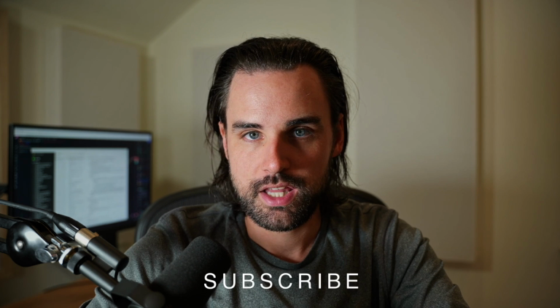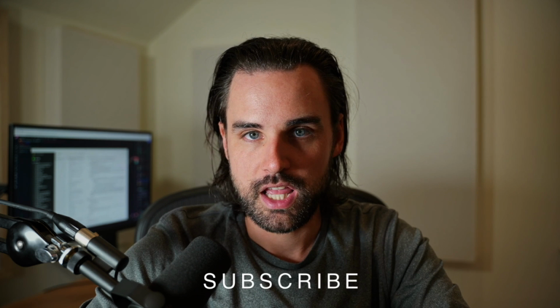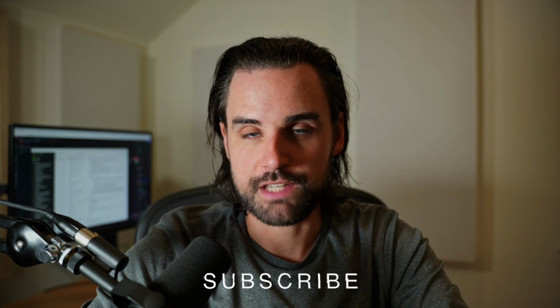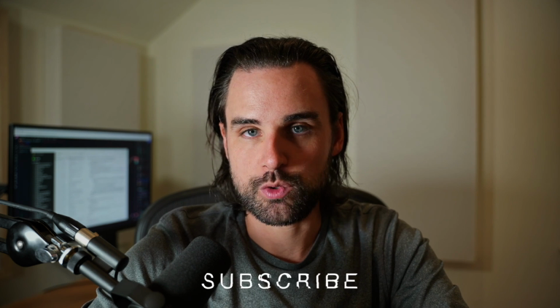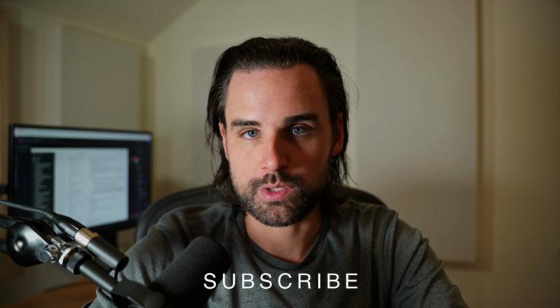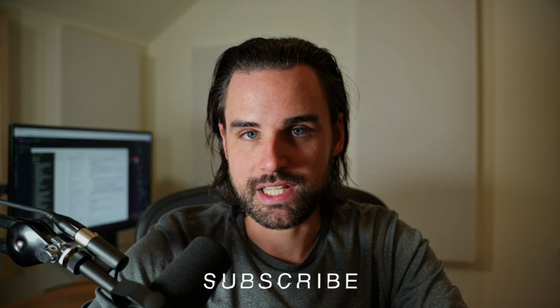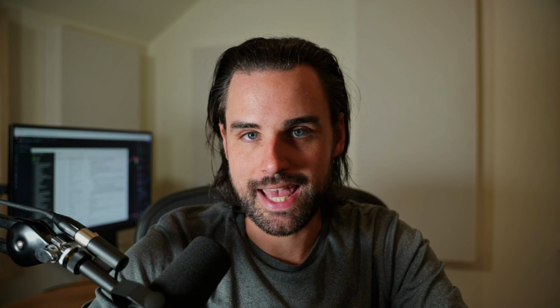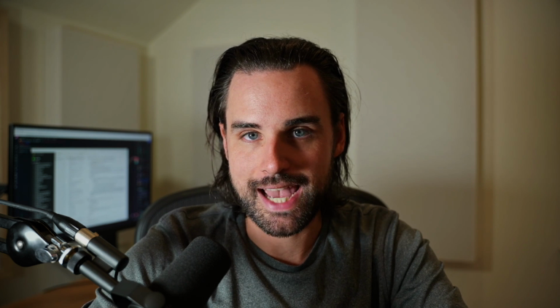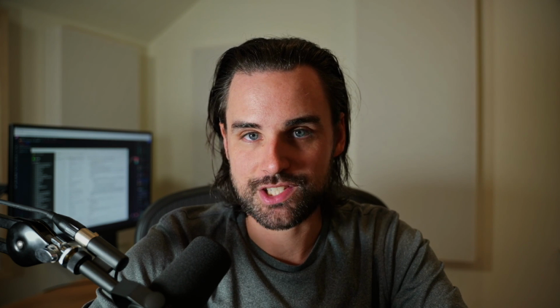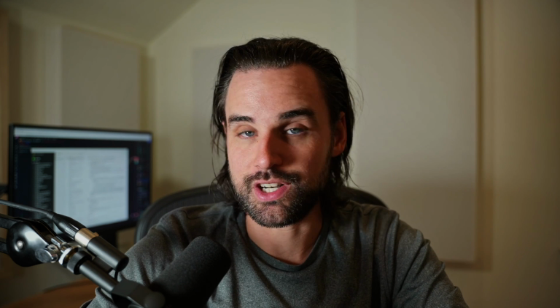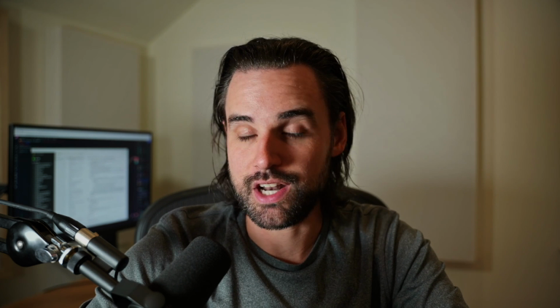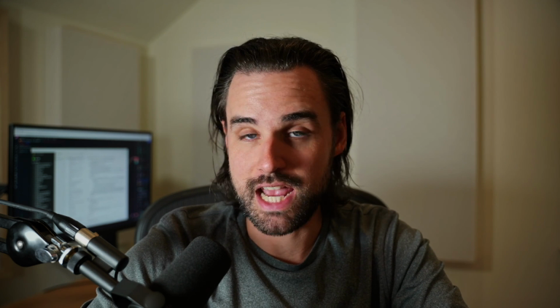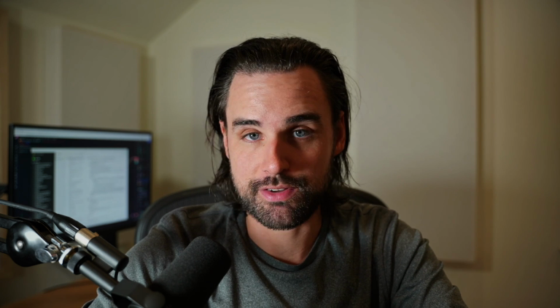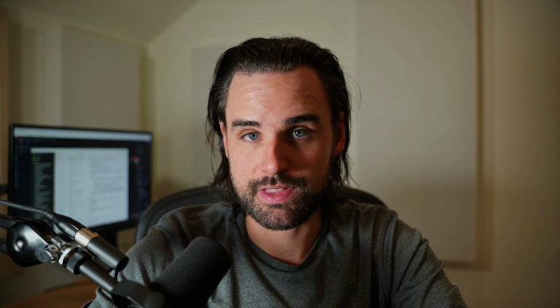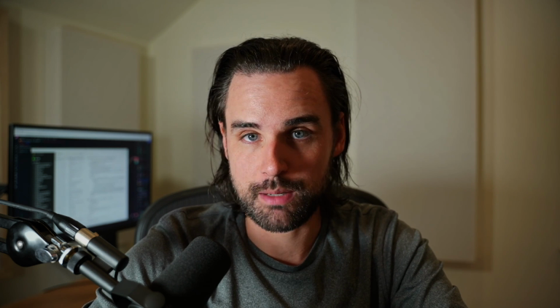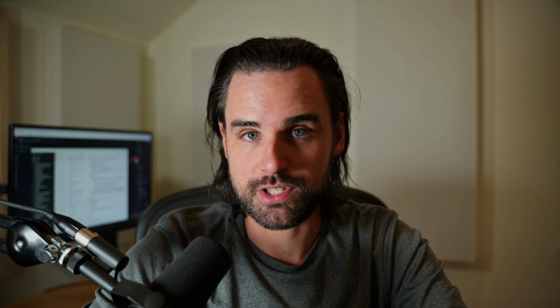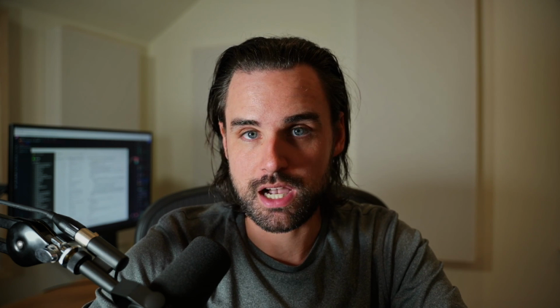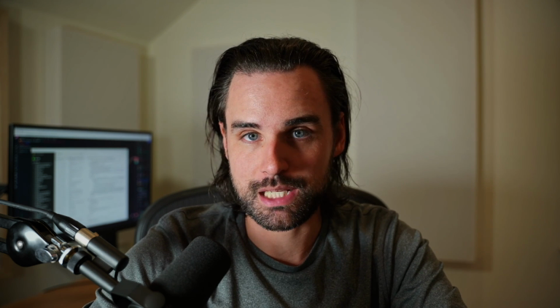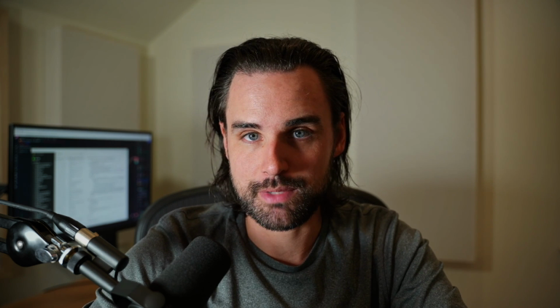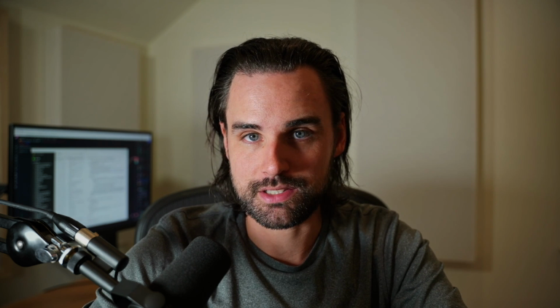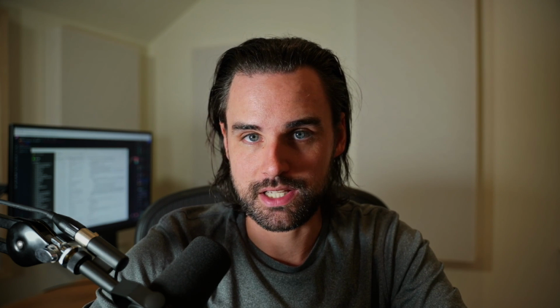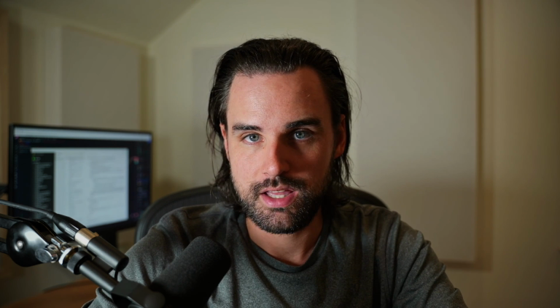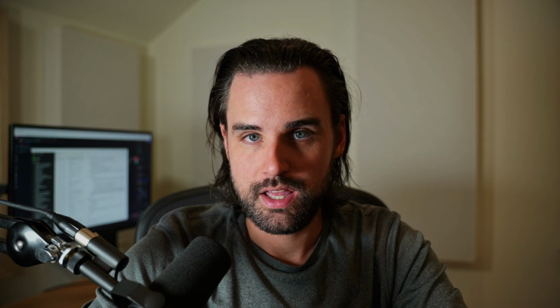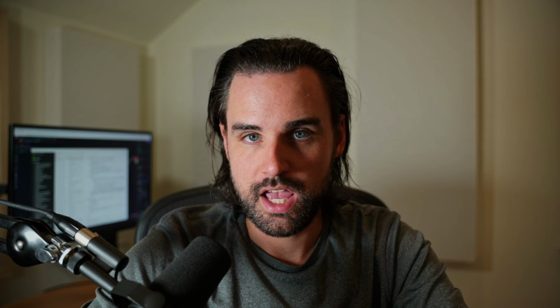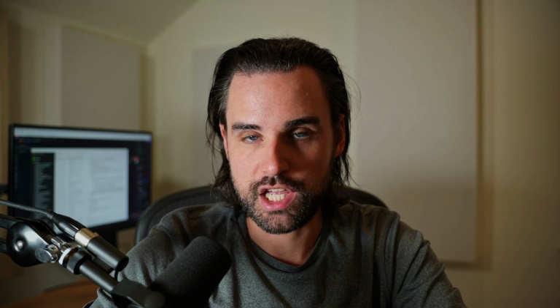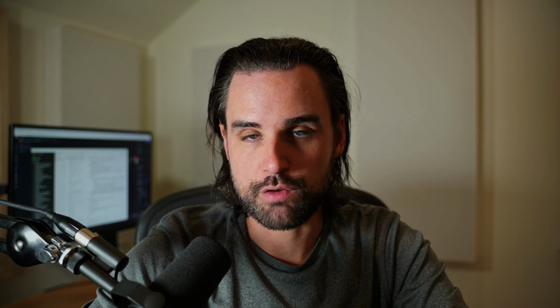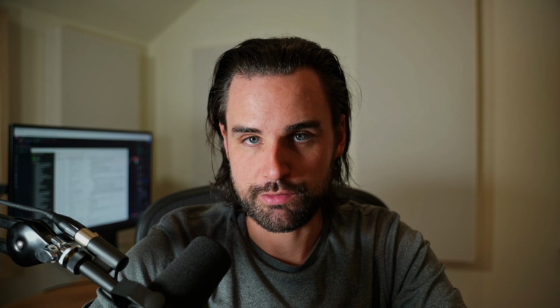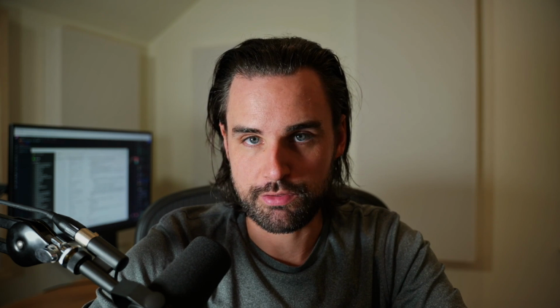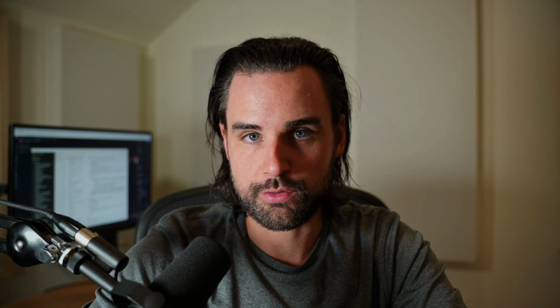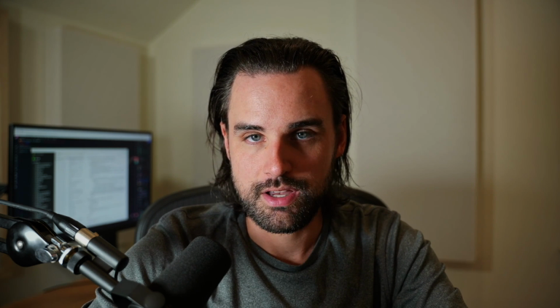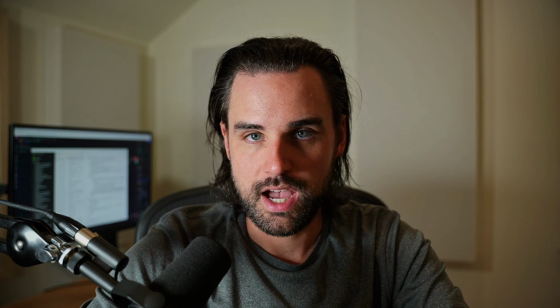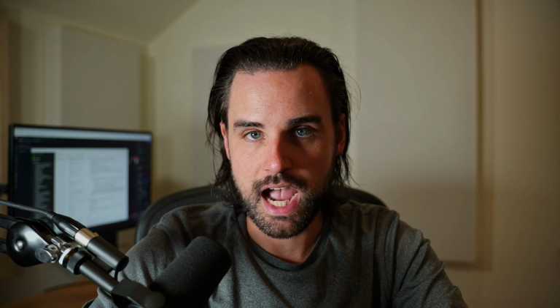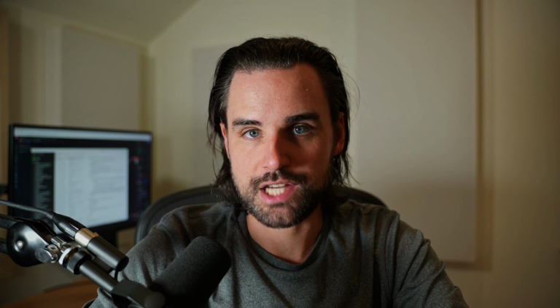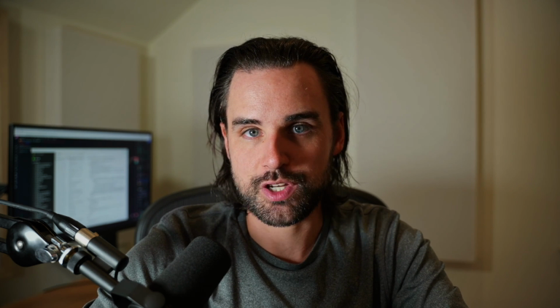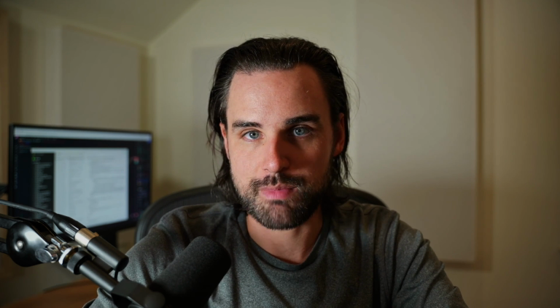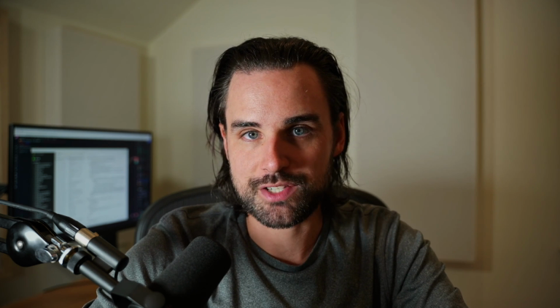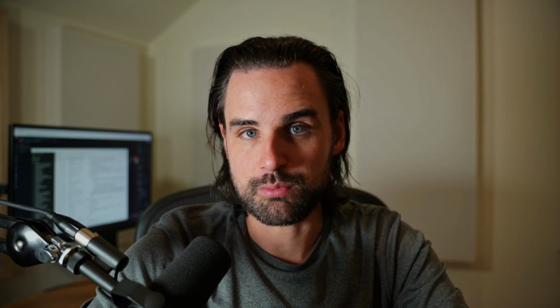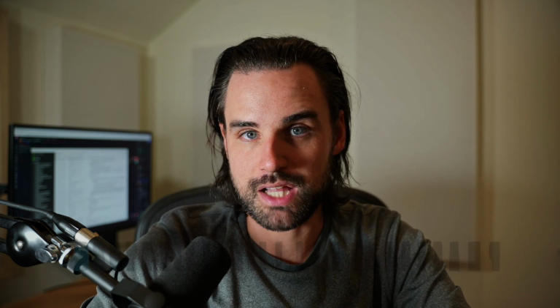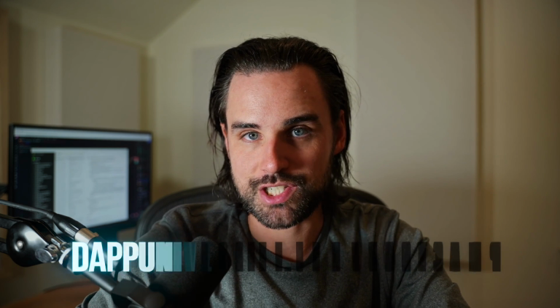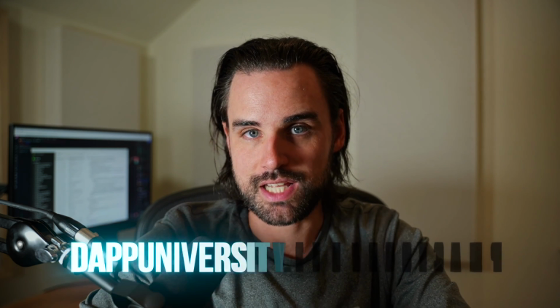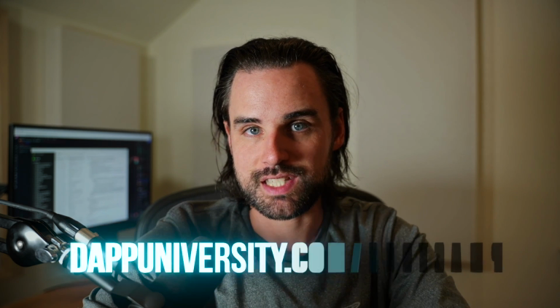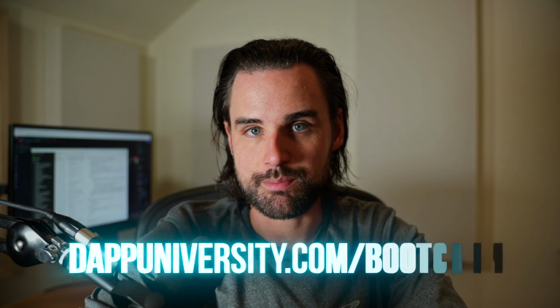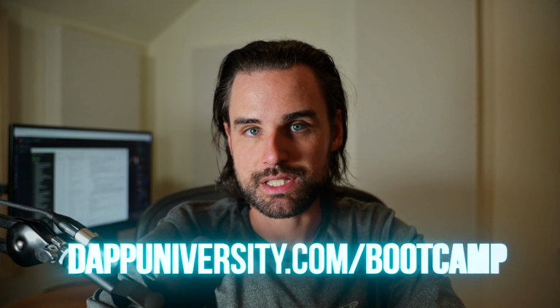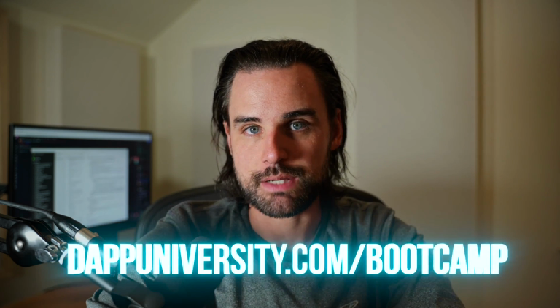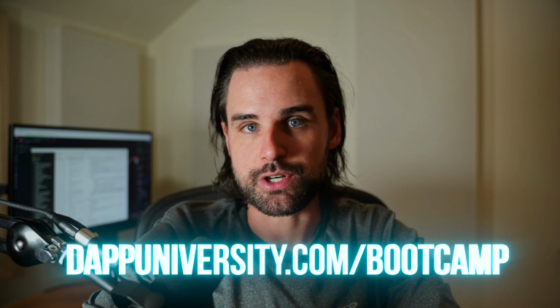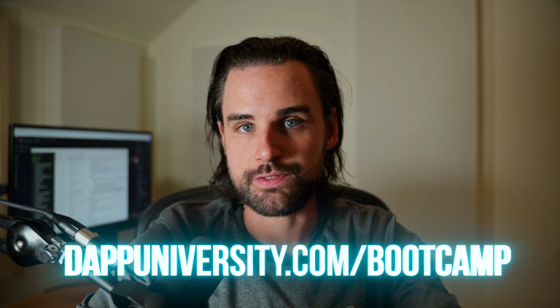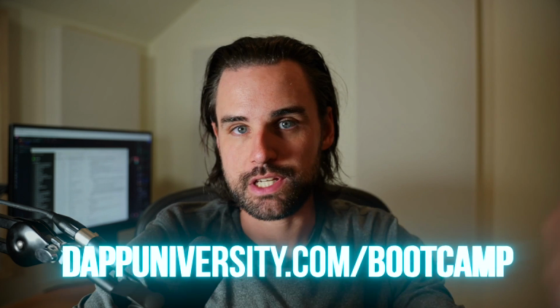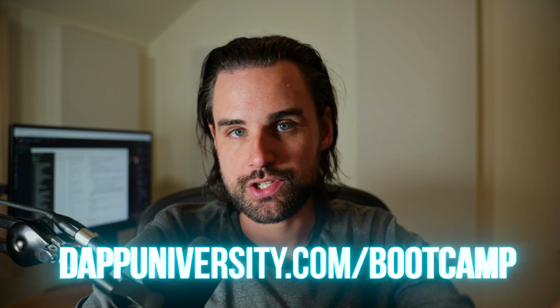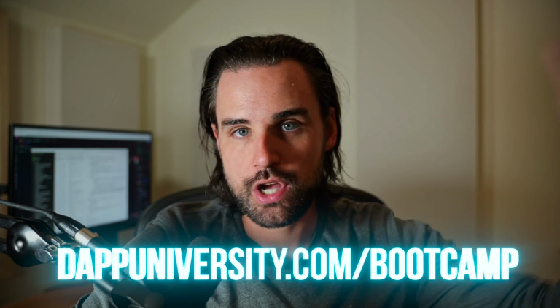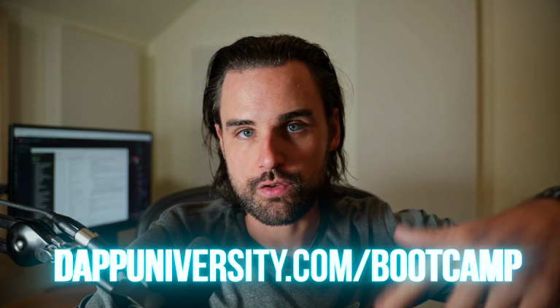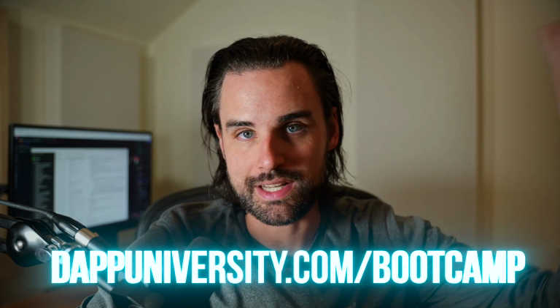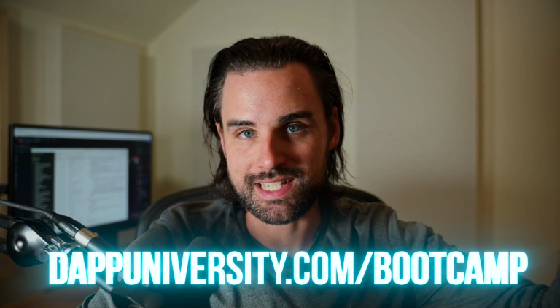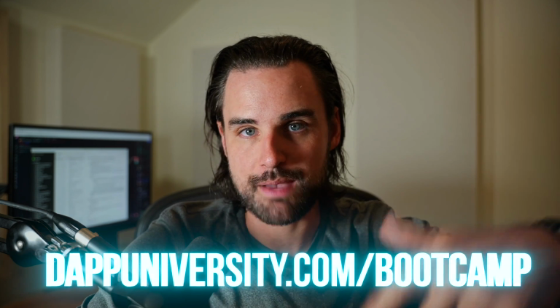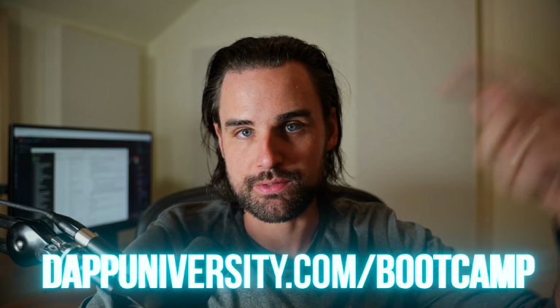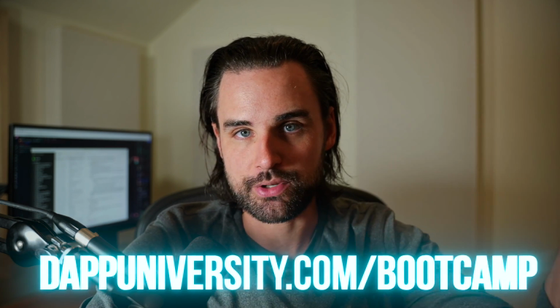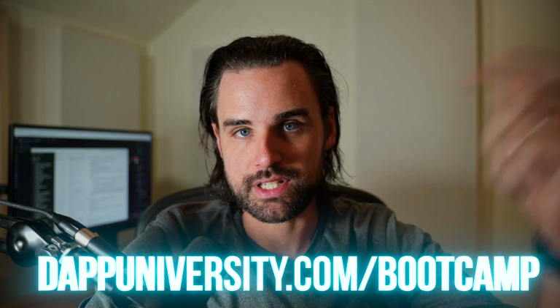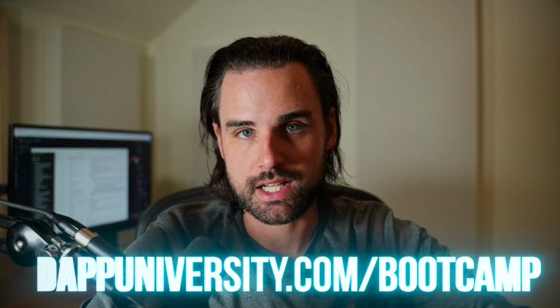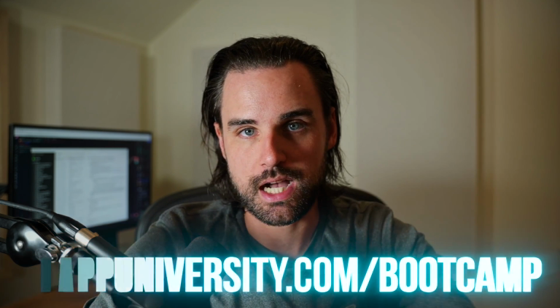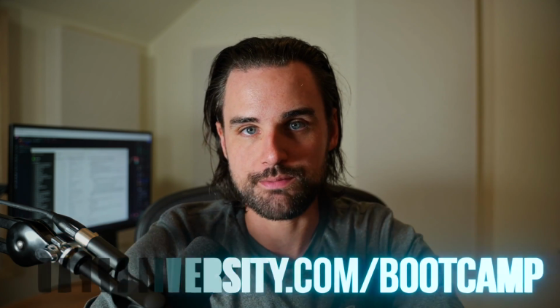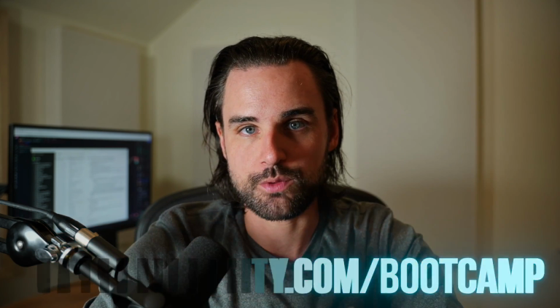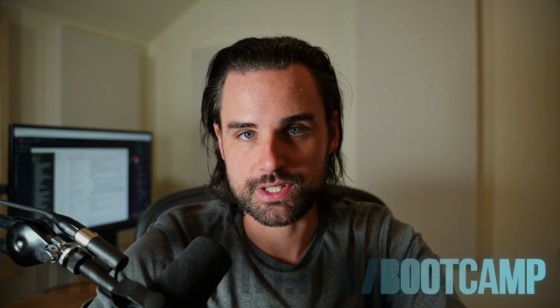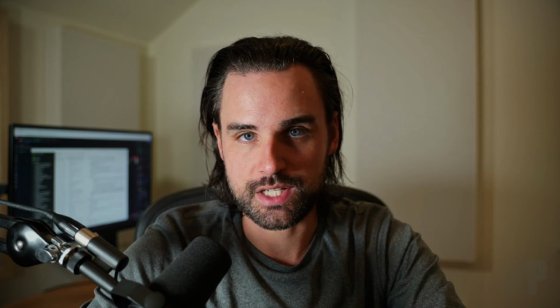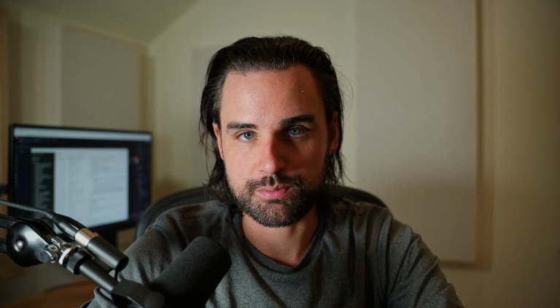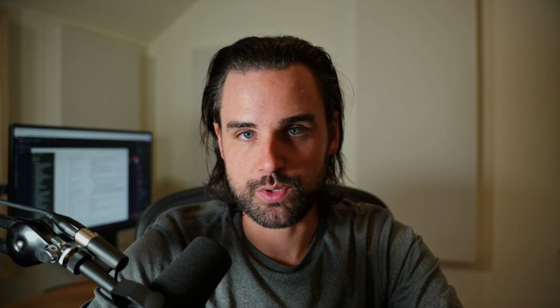If you want to take action on everything that I'm talking about today and go for the throat, I can show you how to master blockchain step-by-step over at dappuniversity.com/bootcamp.